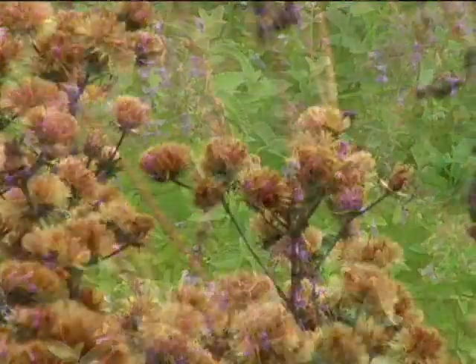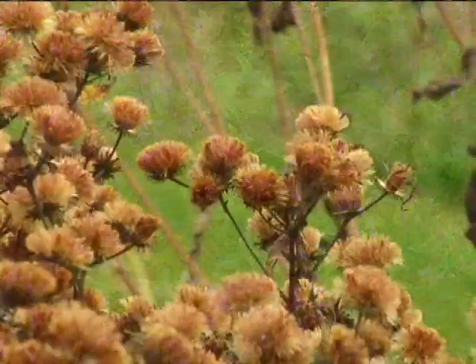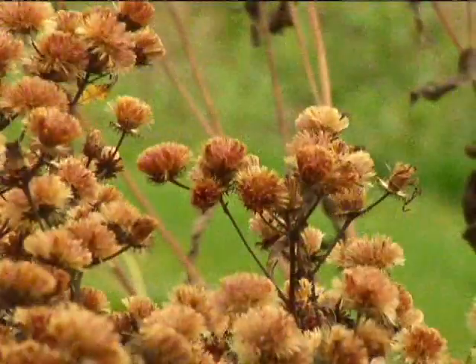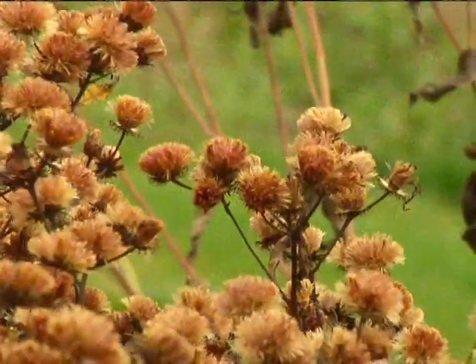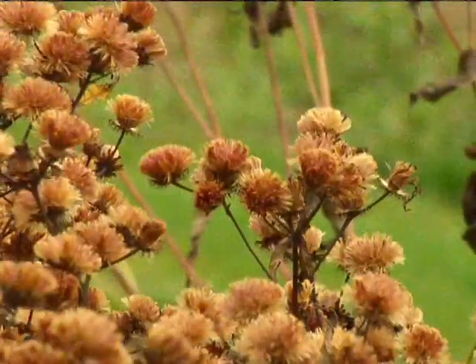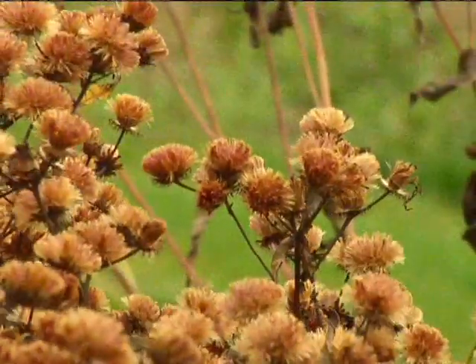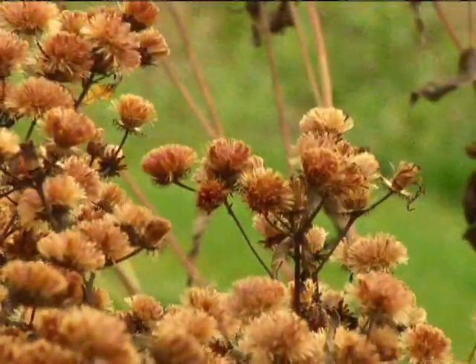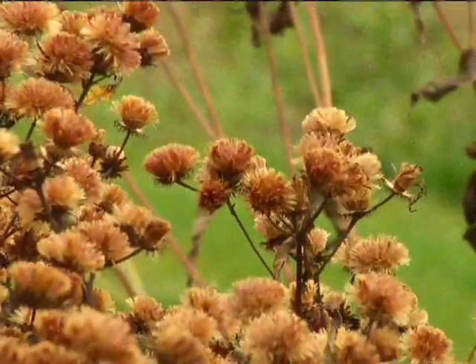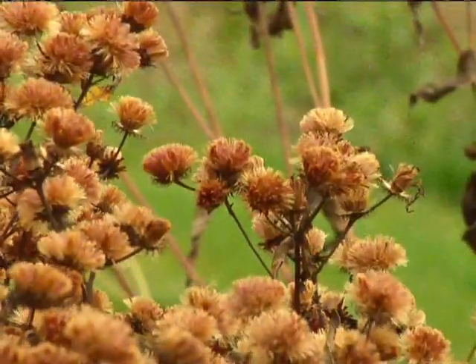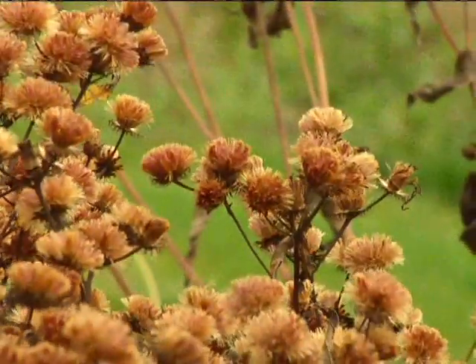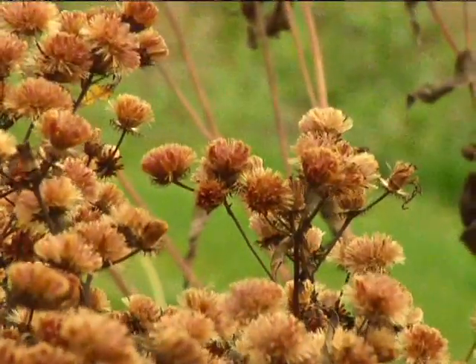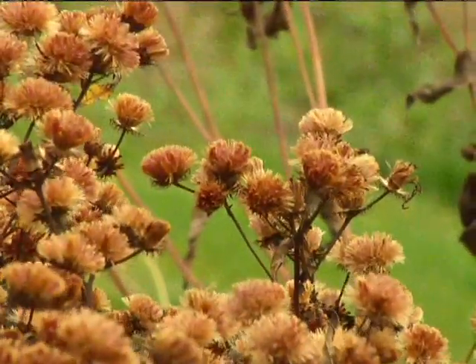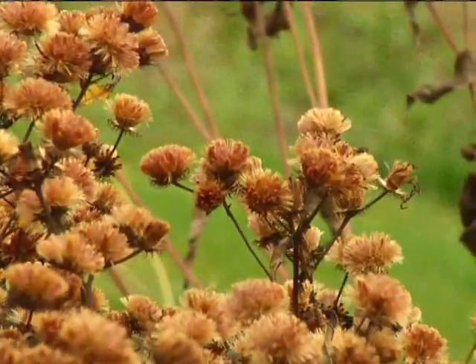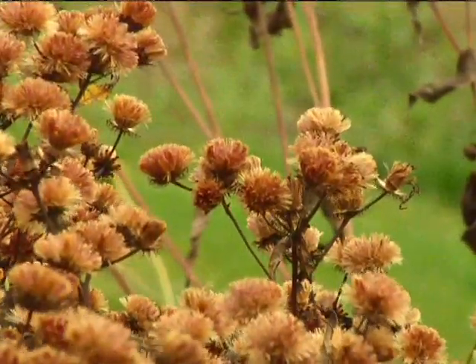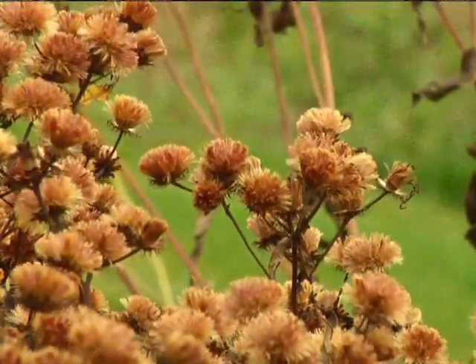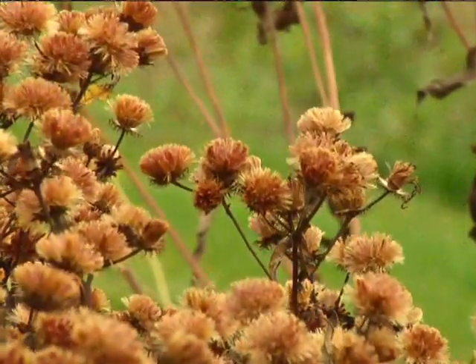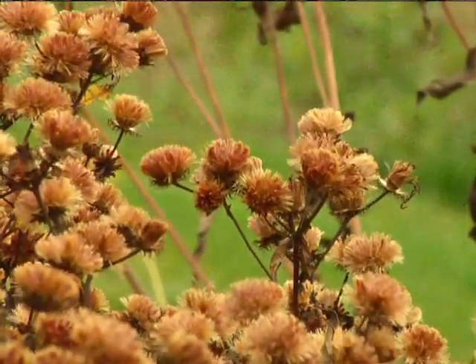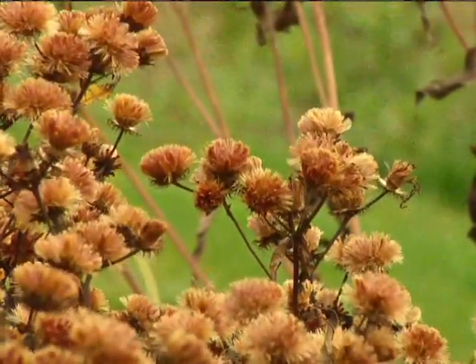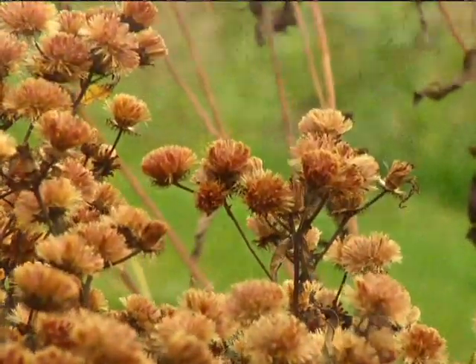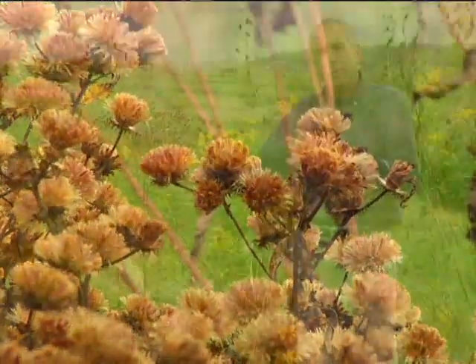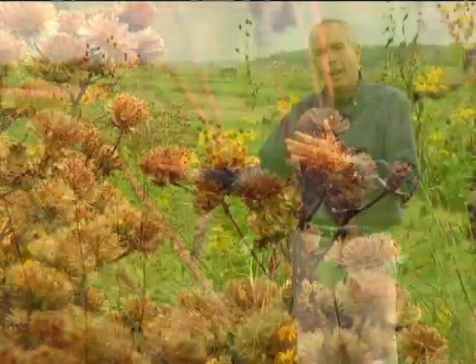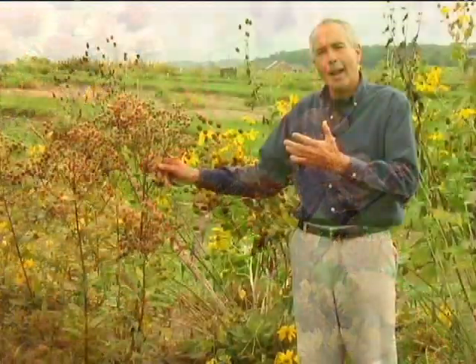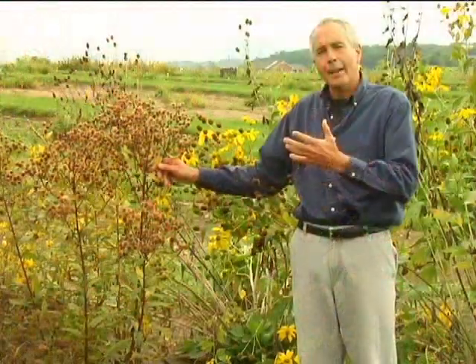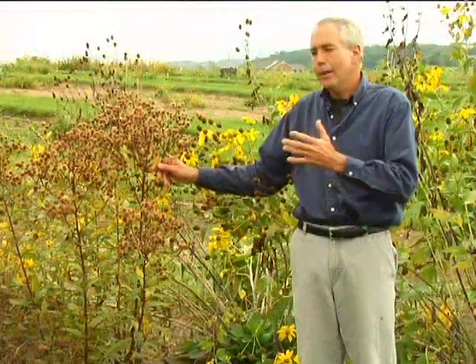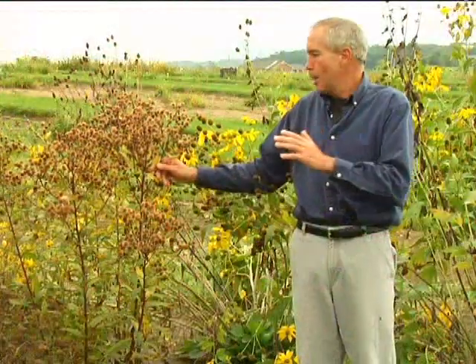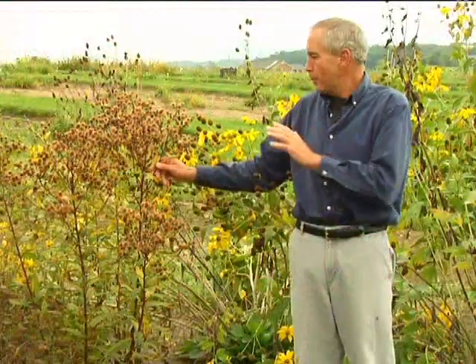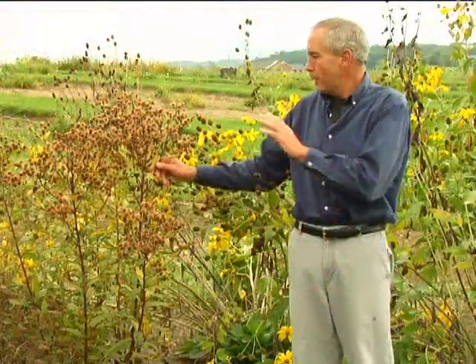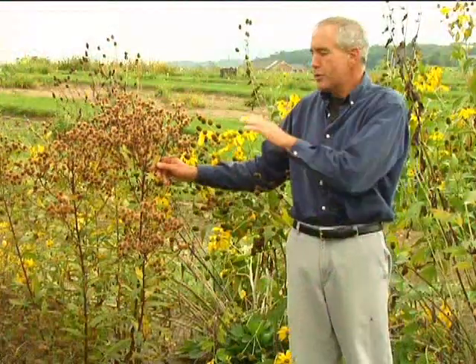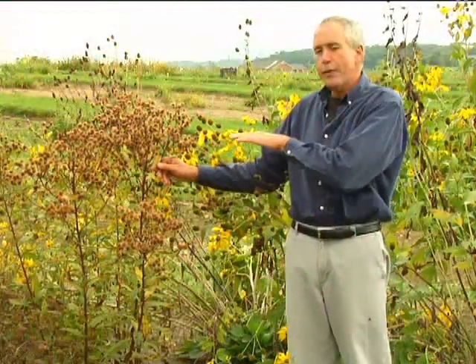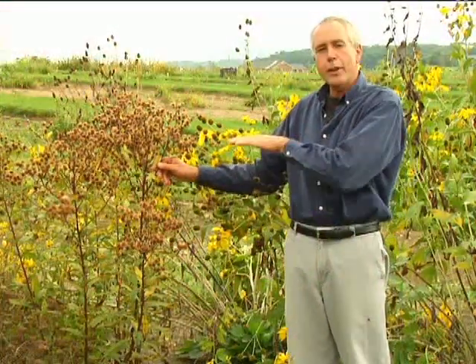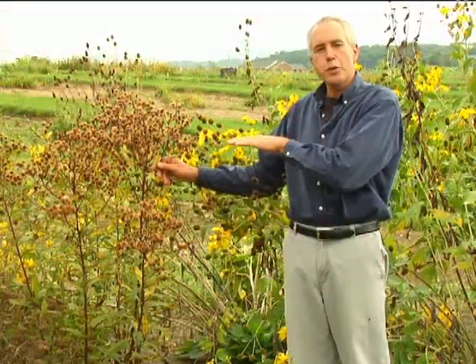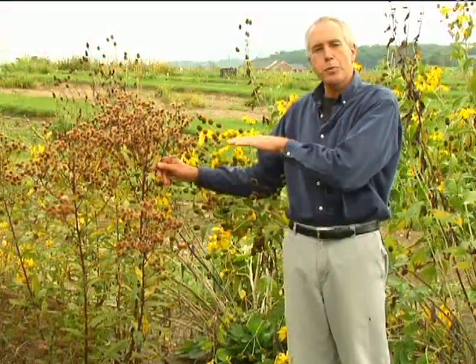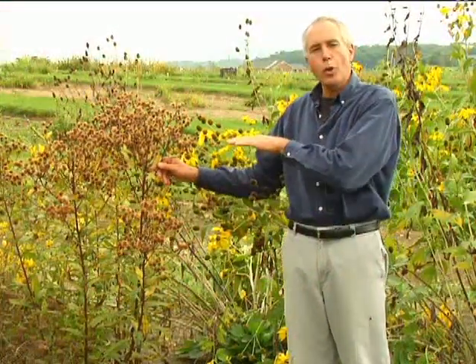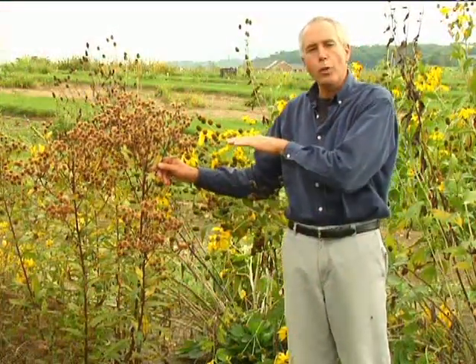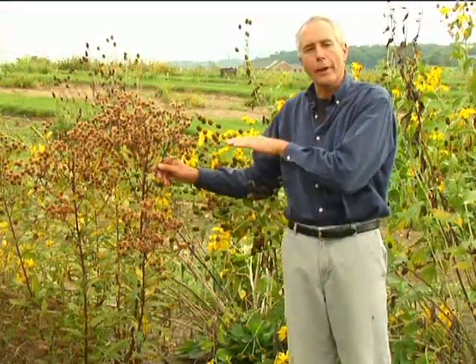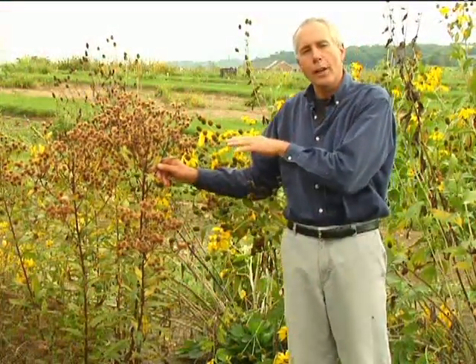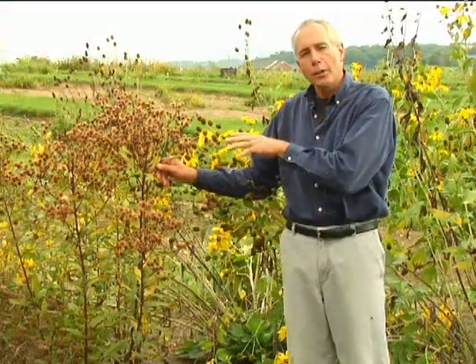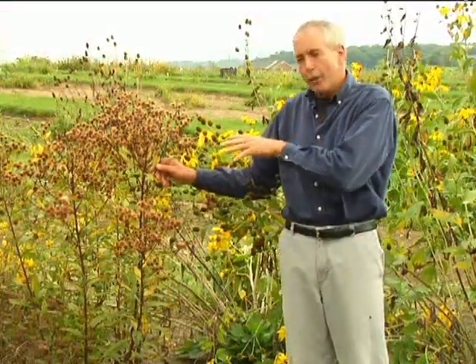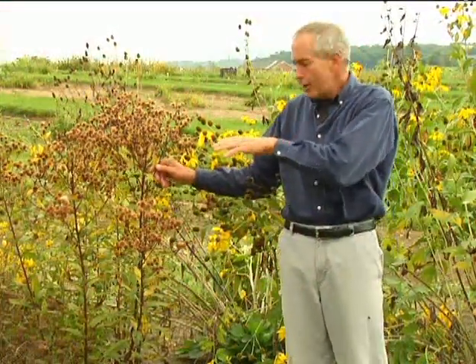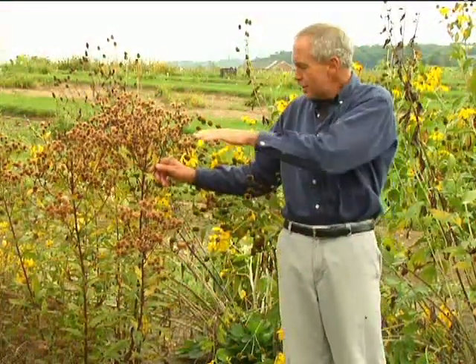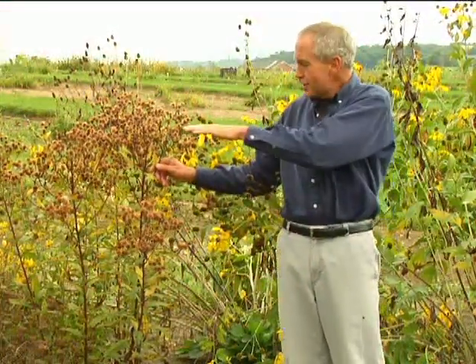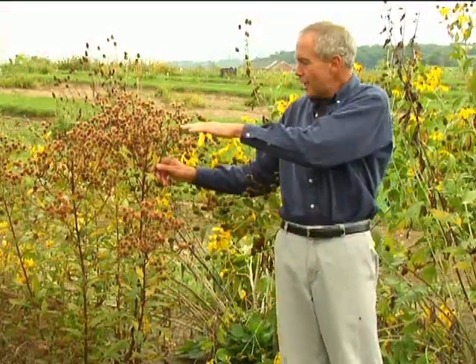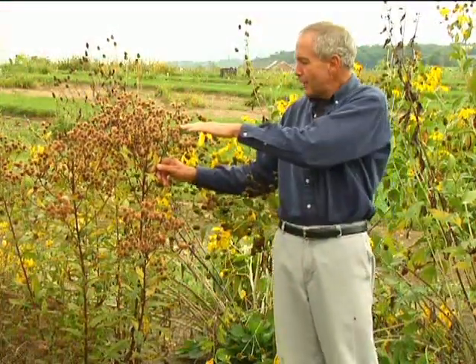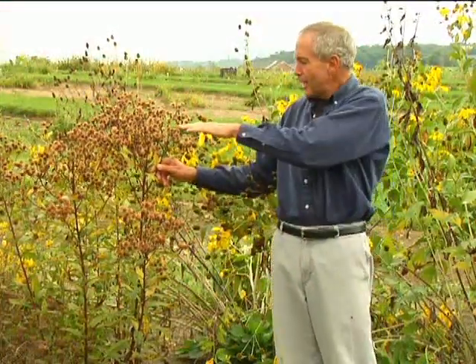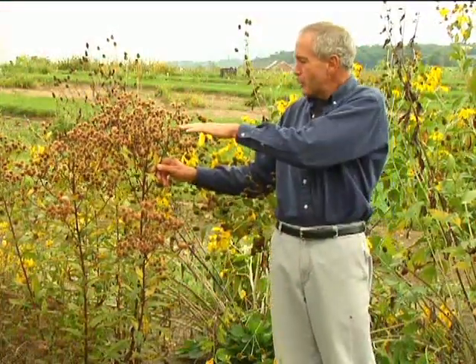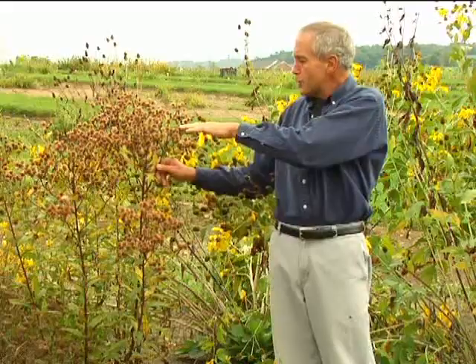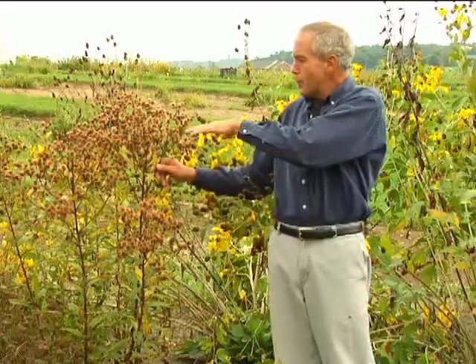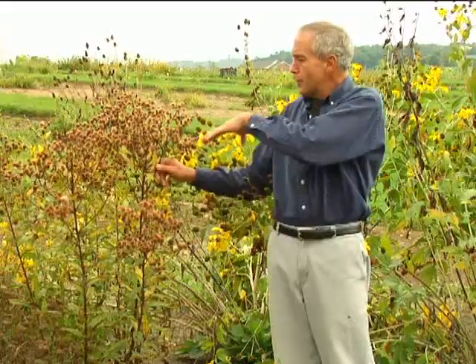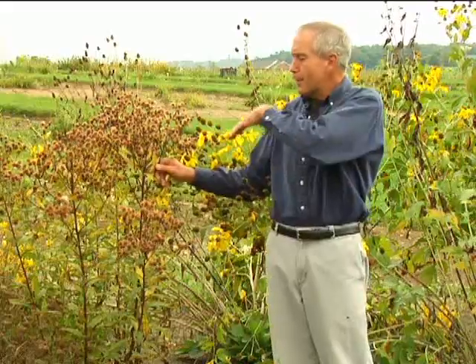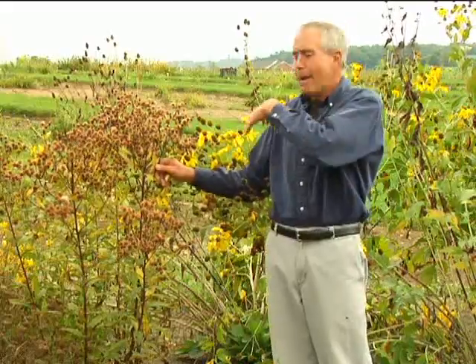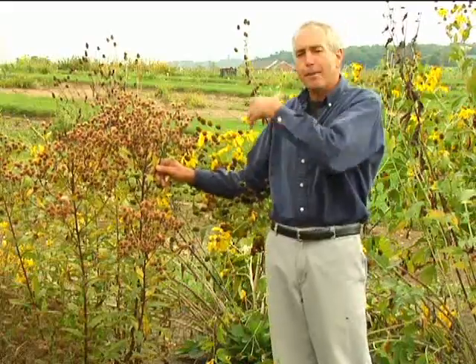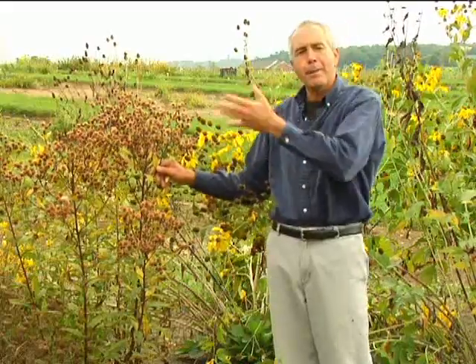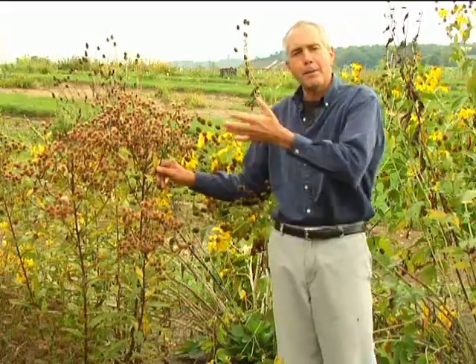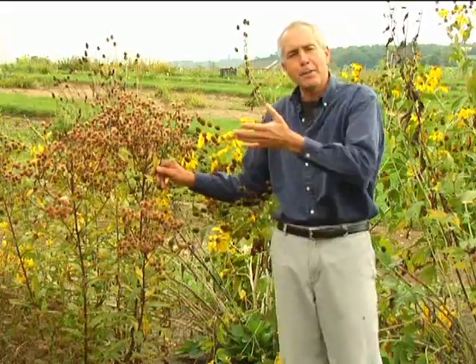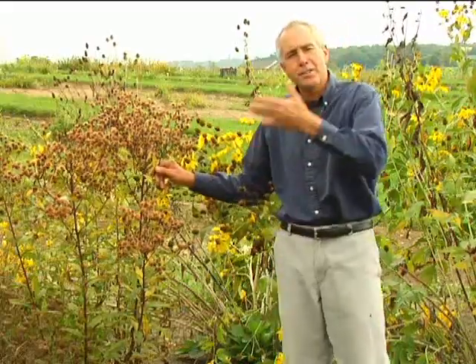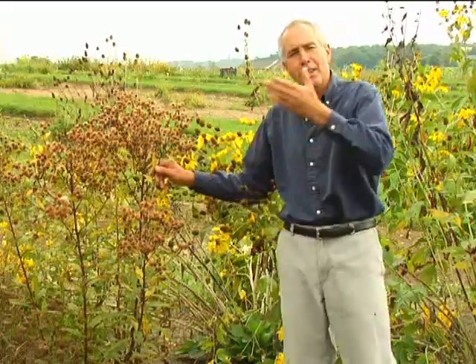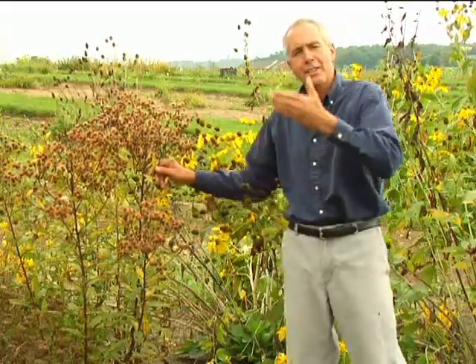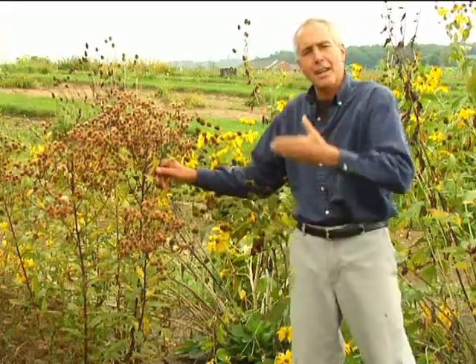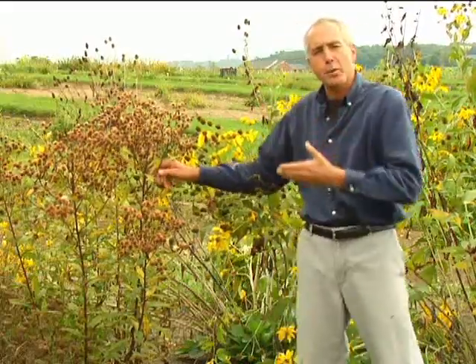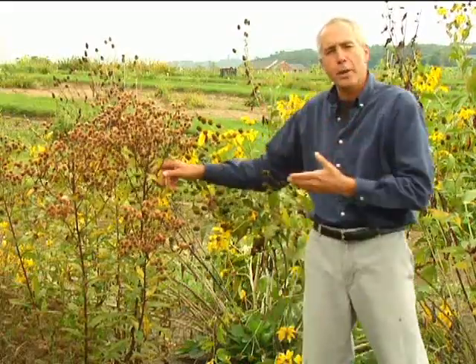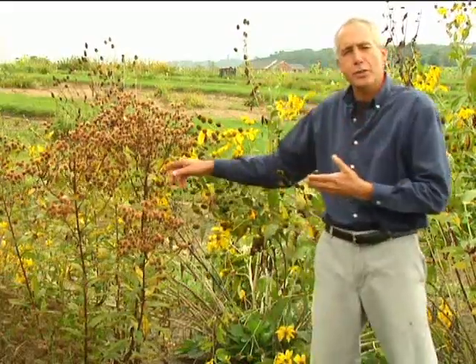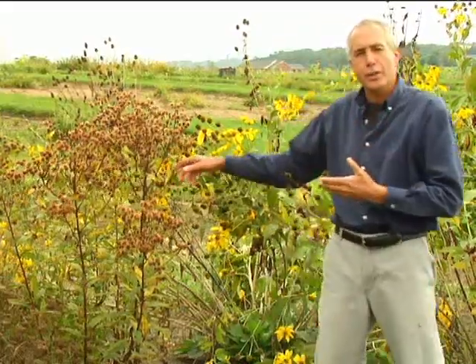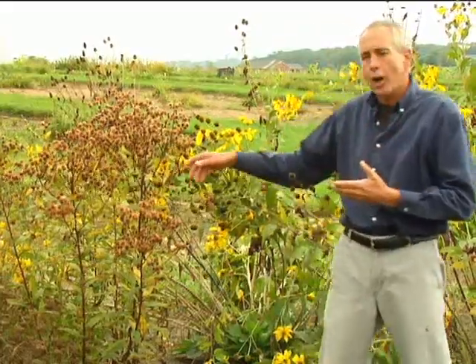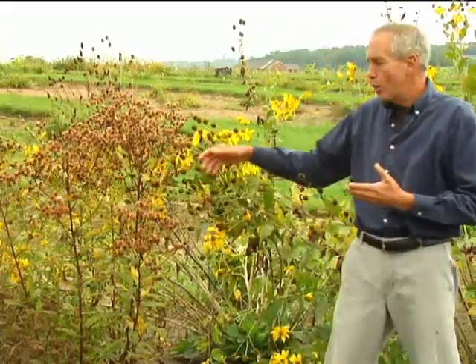This is ironweed. It's a native plant, but it's finished blooming. This is something that was blooming about maybe six to eight weeks ago.